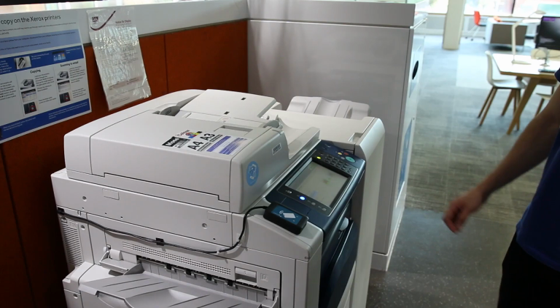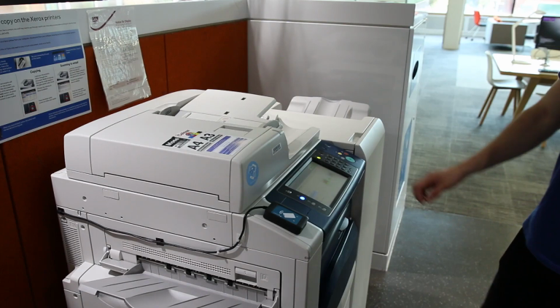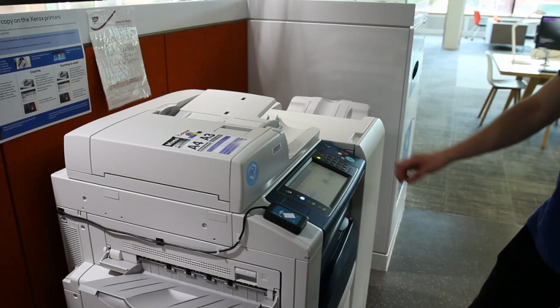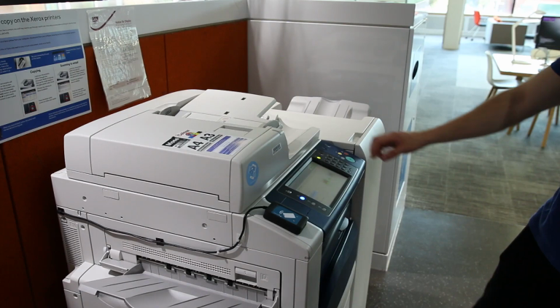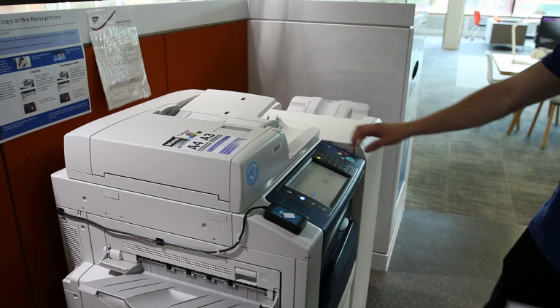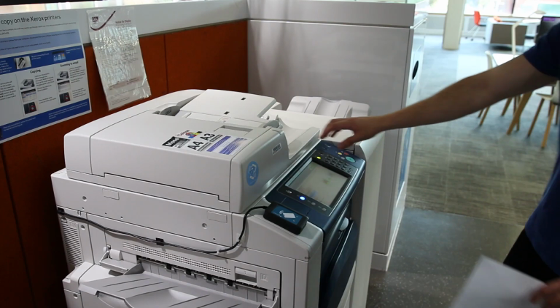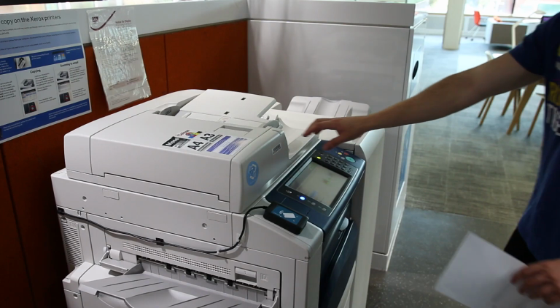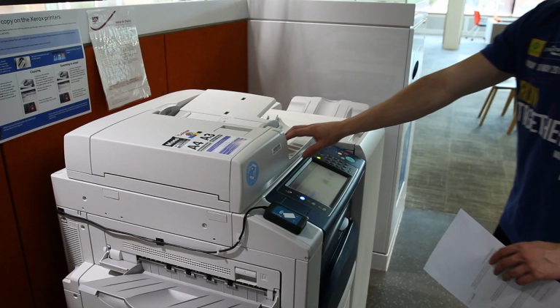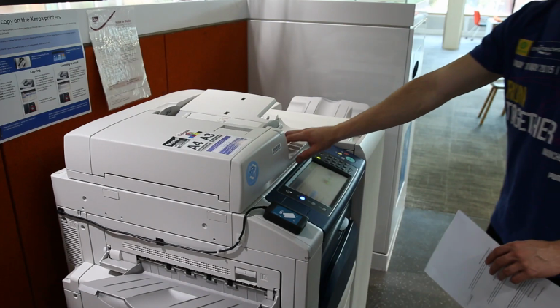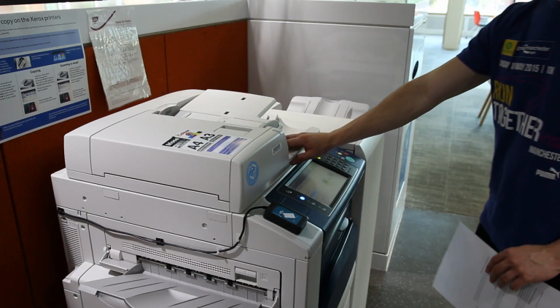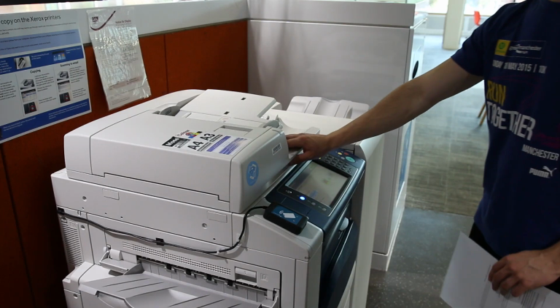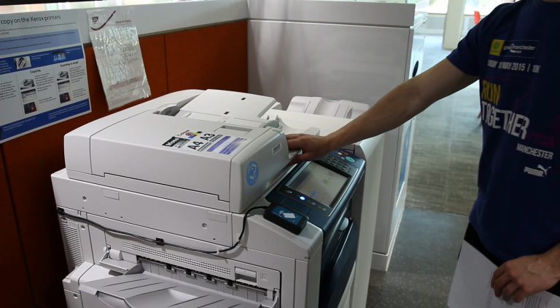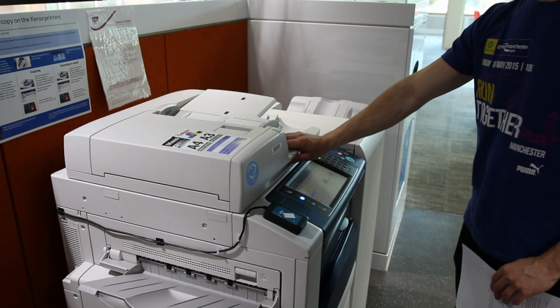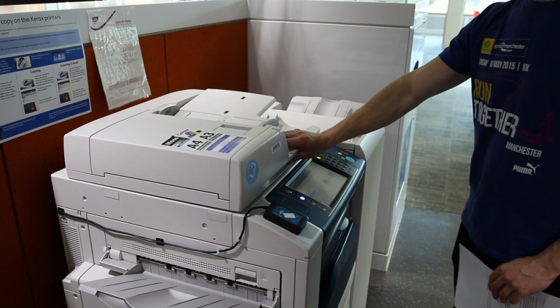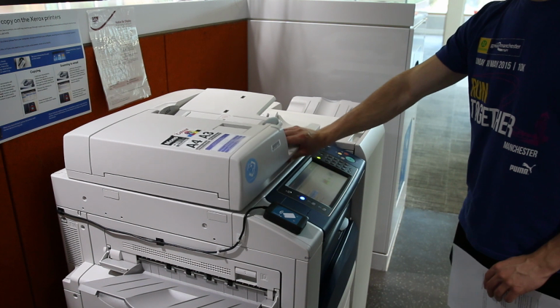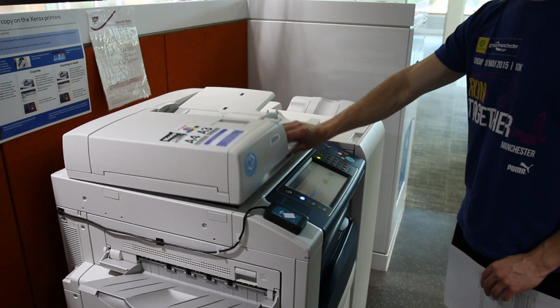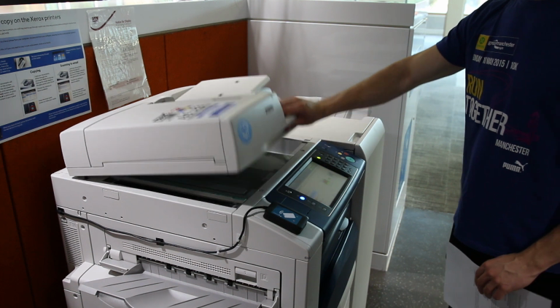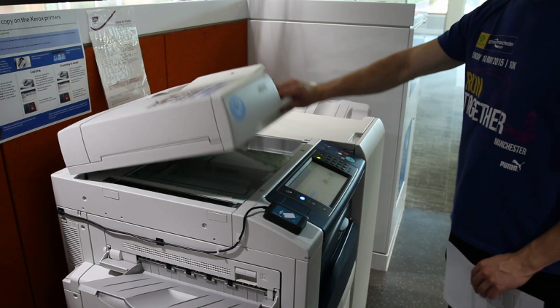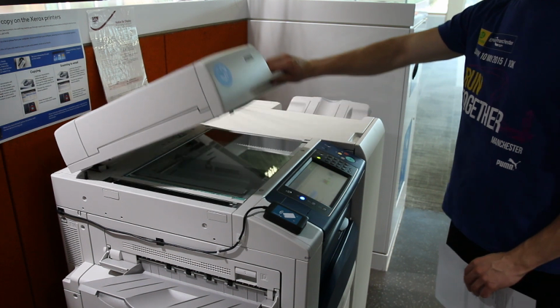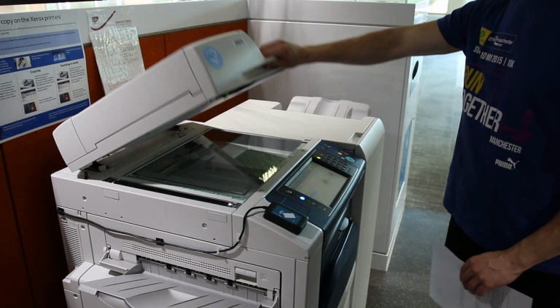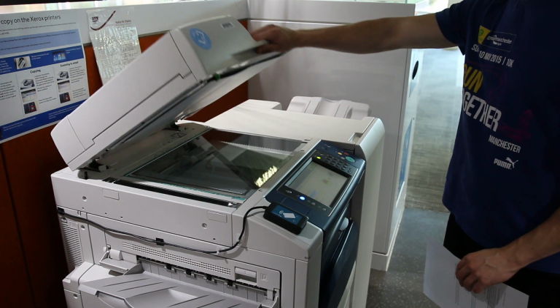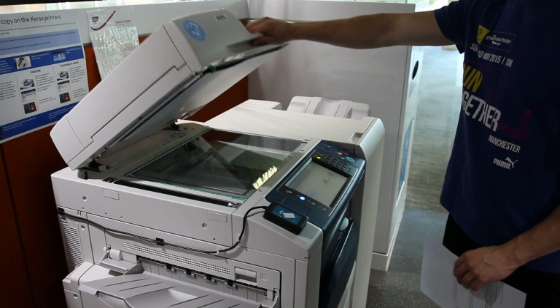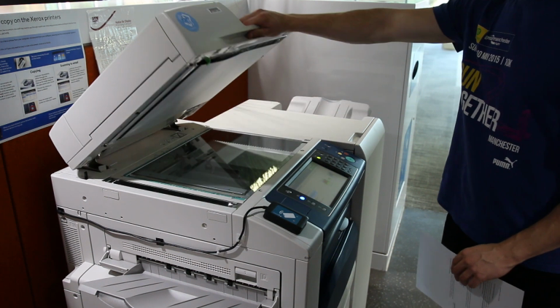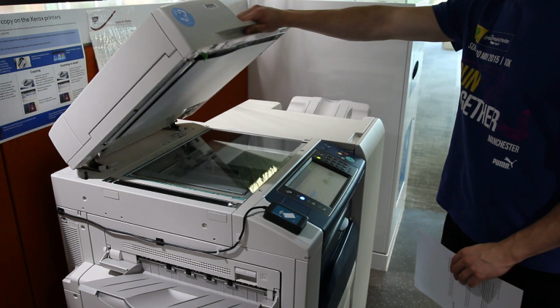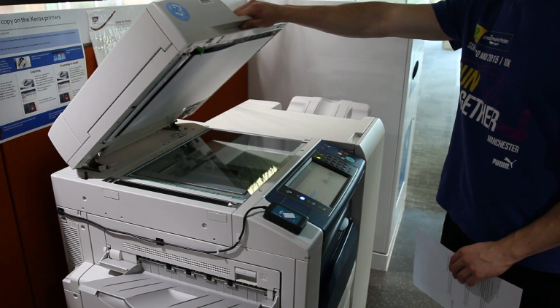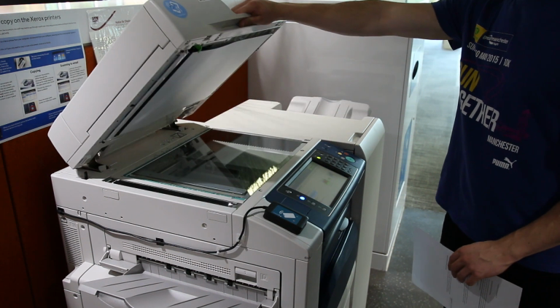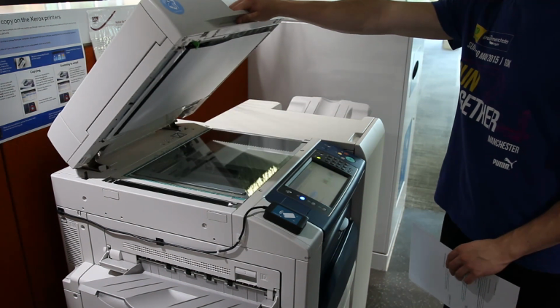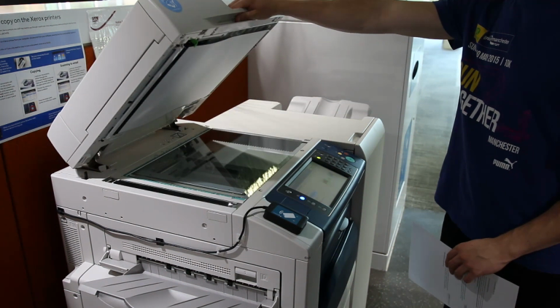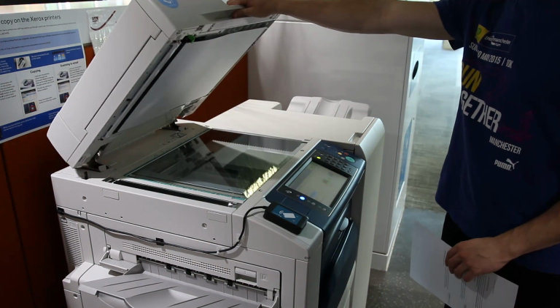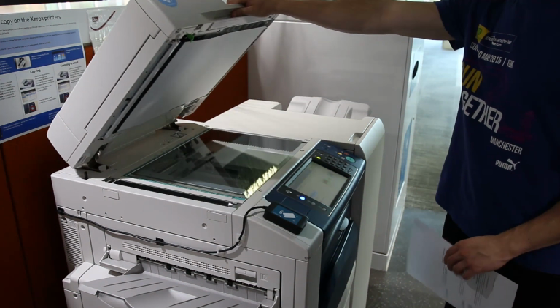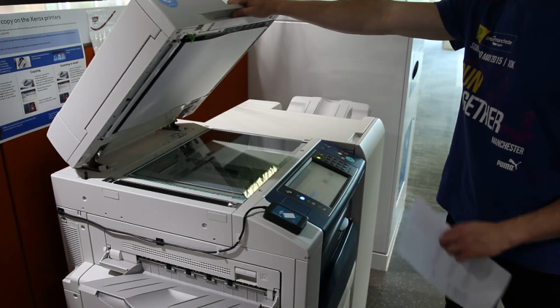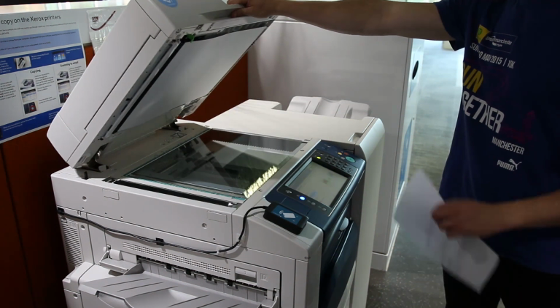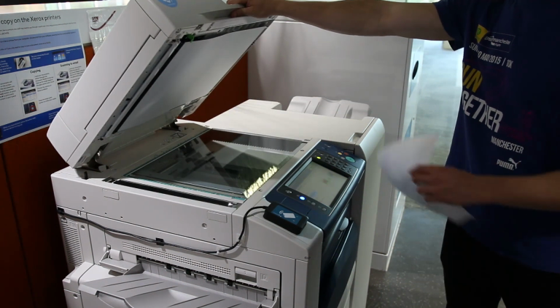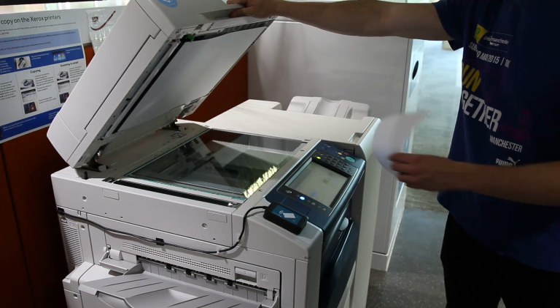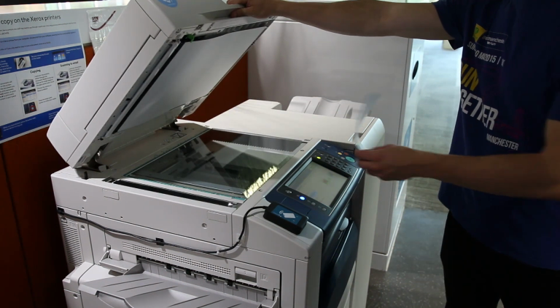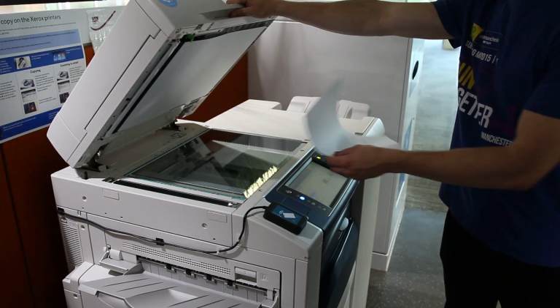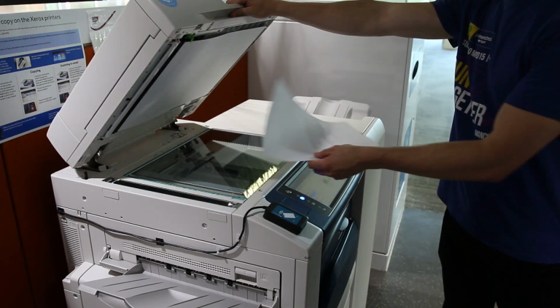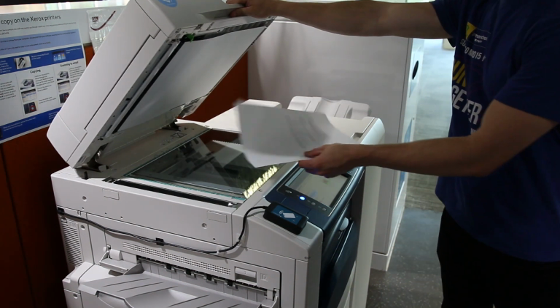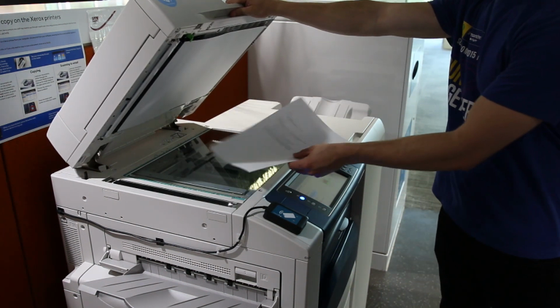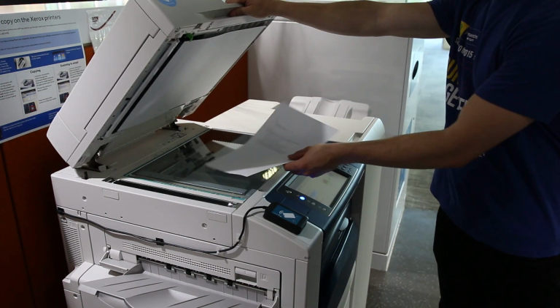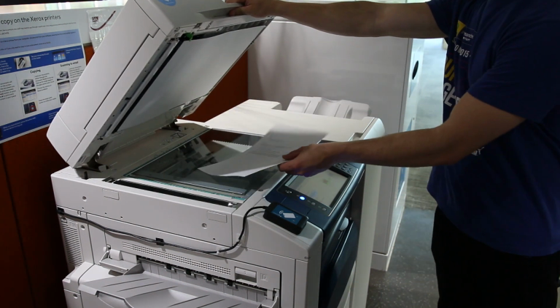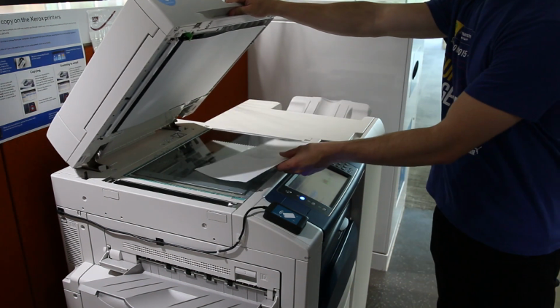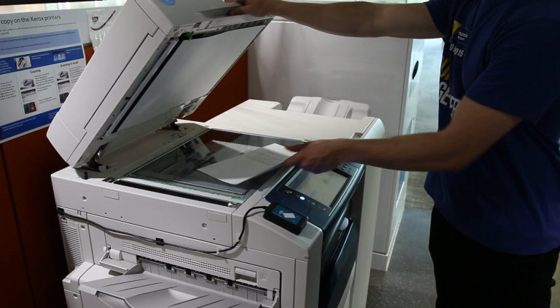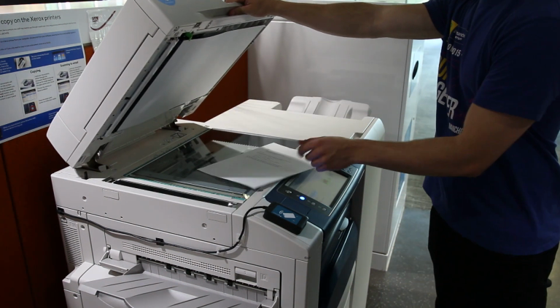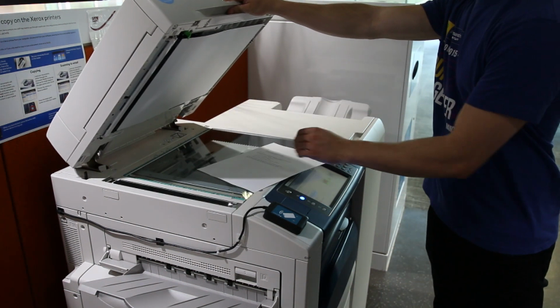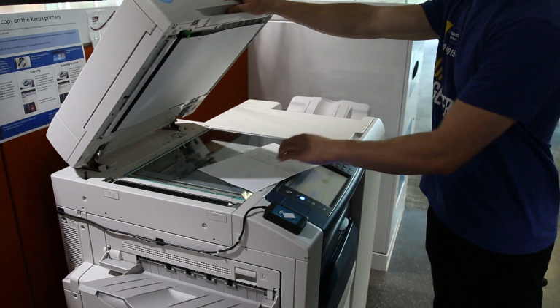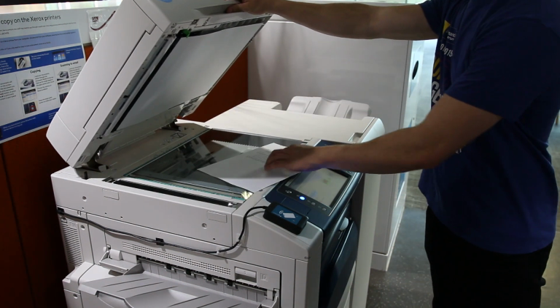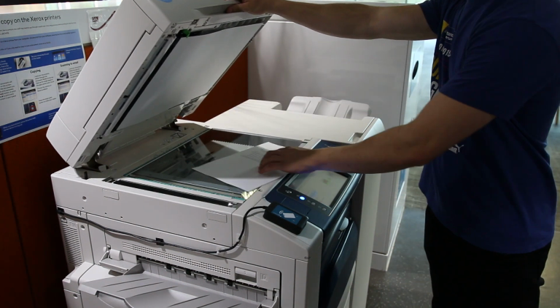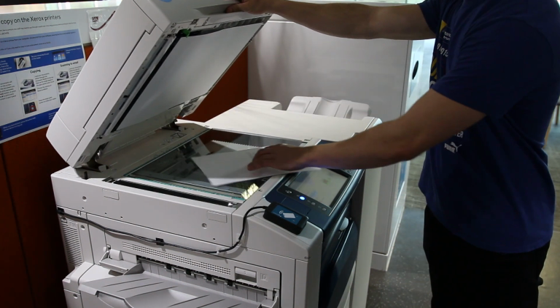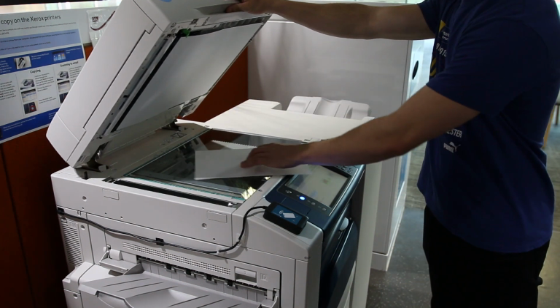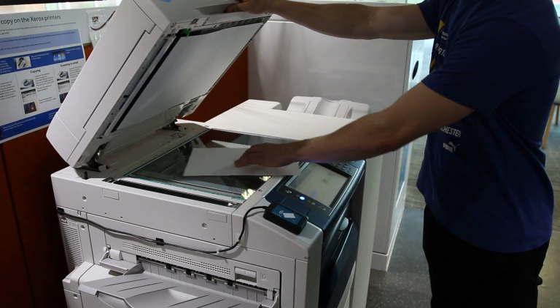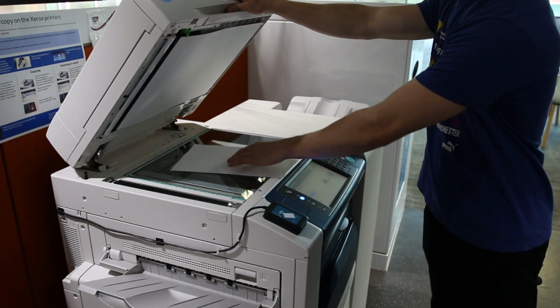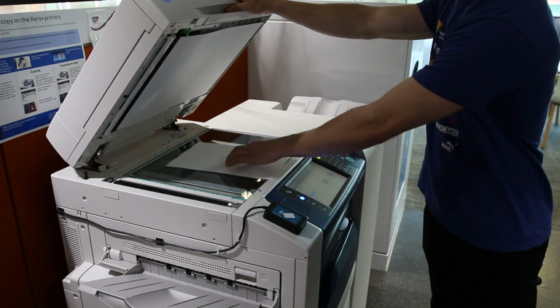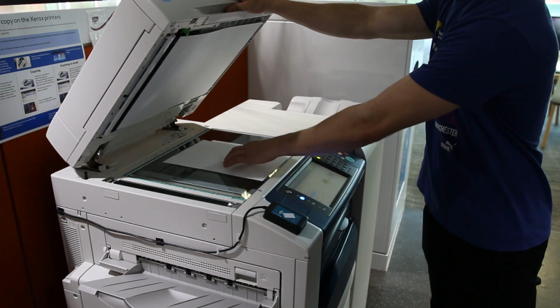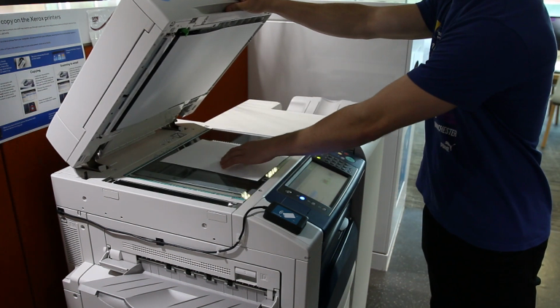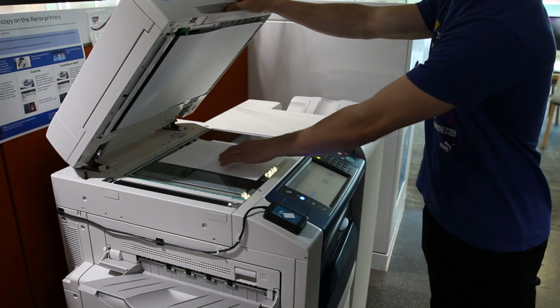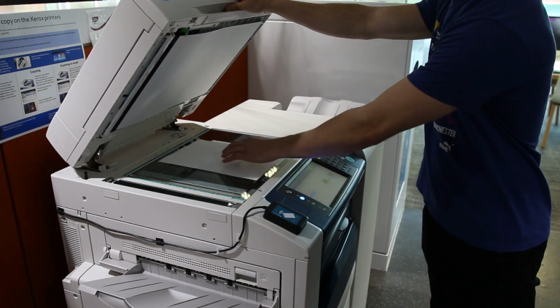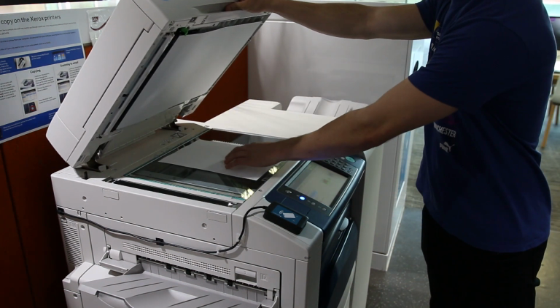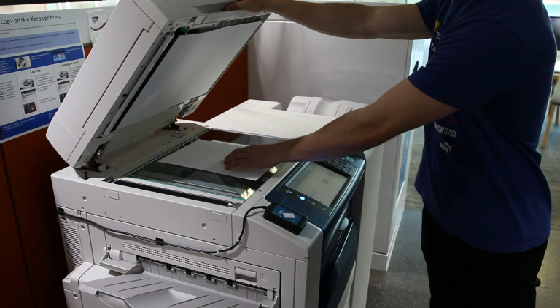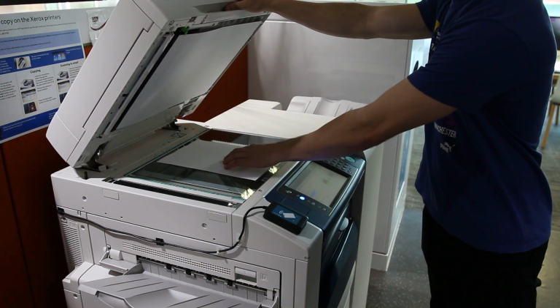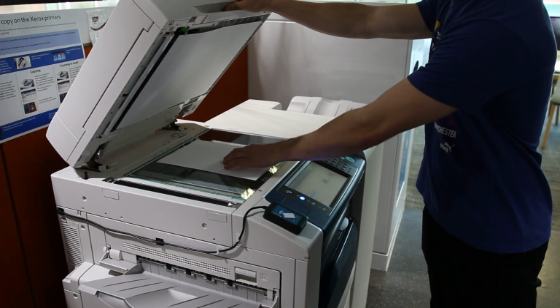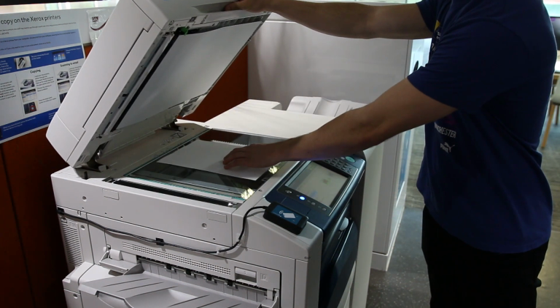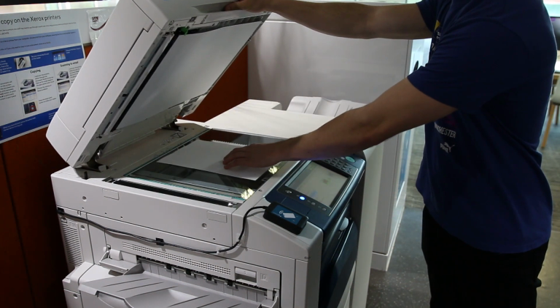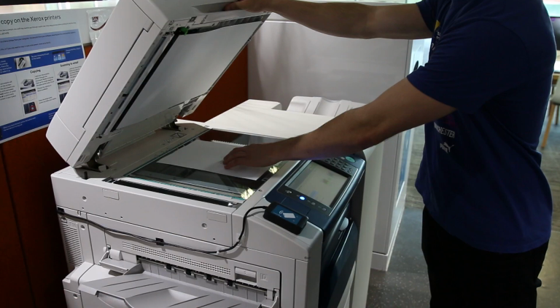Then open the printer lid and place your documents face down on the glass. When you're ready, press the green go button.